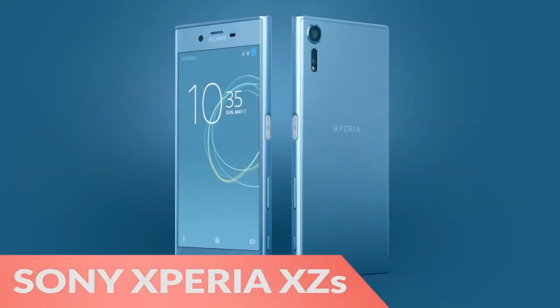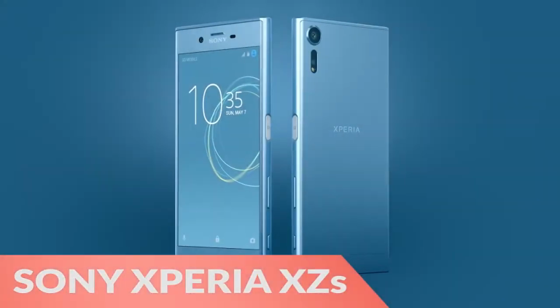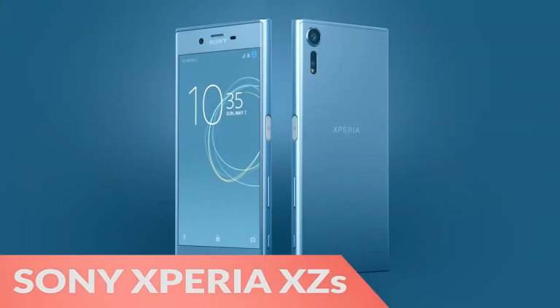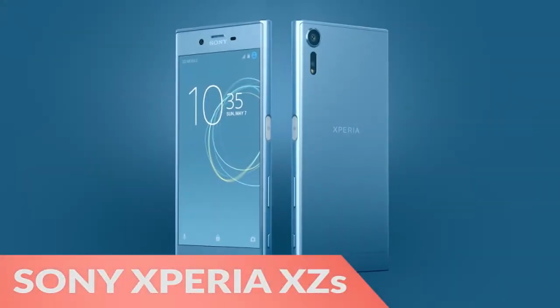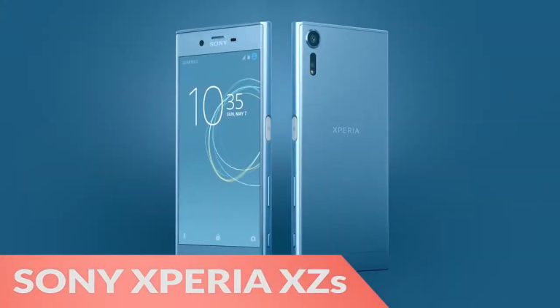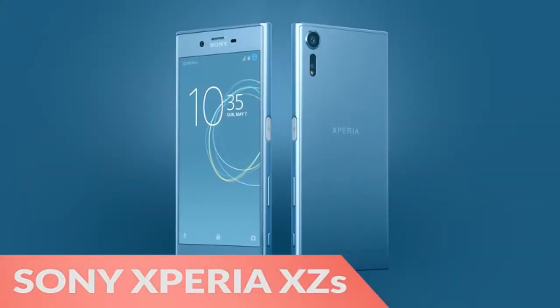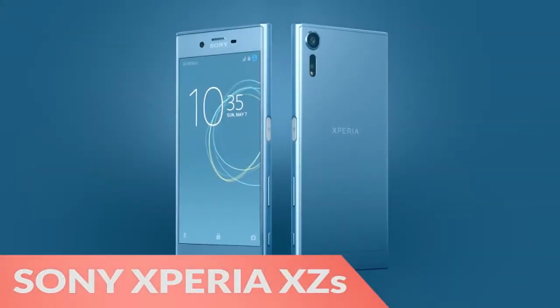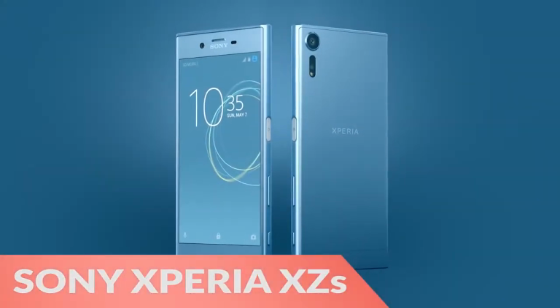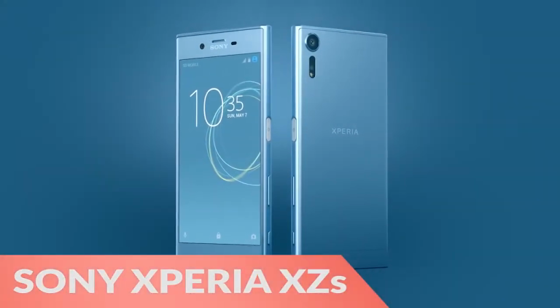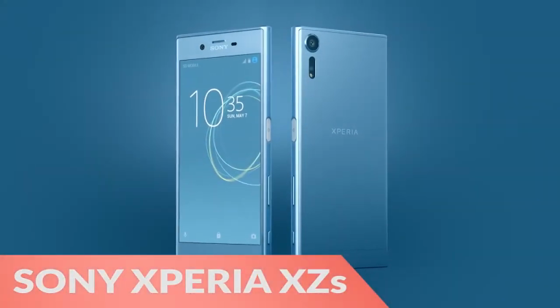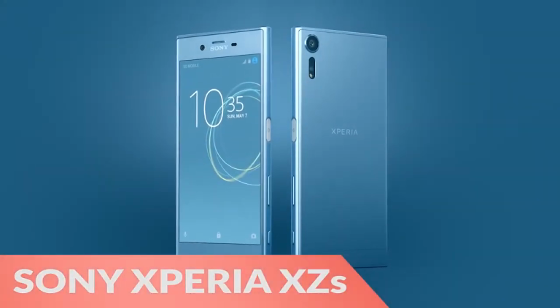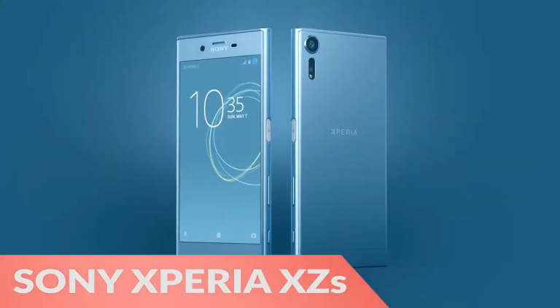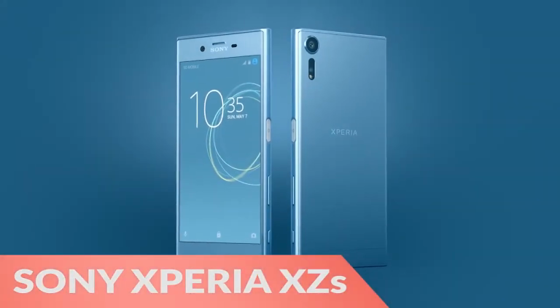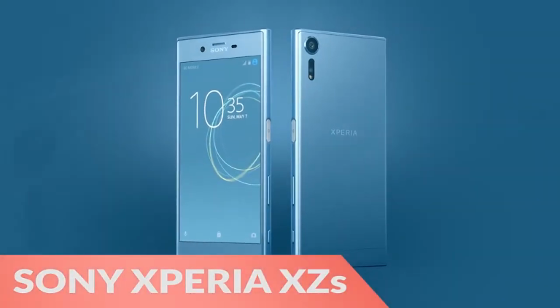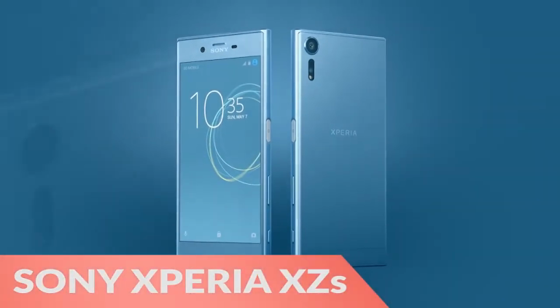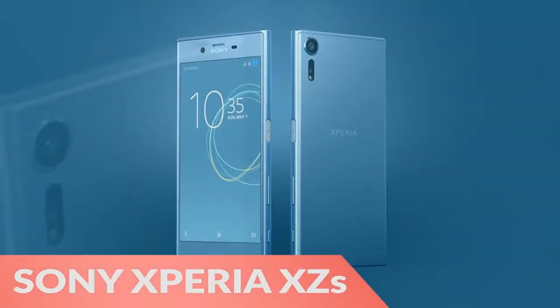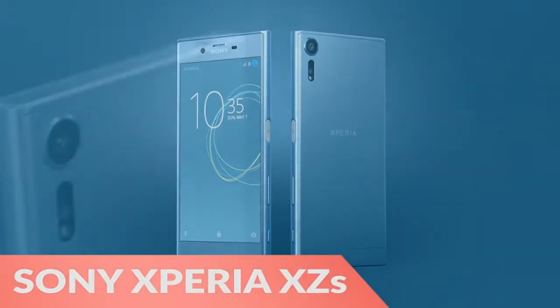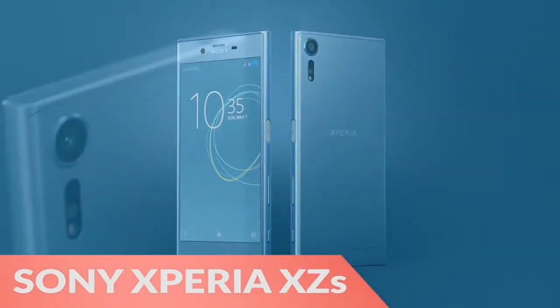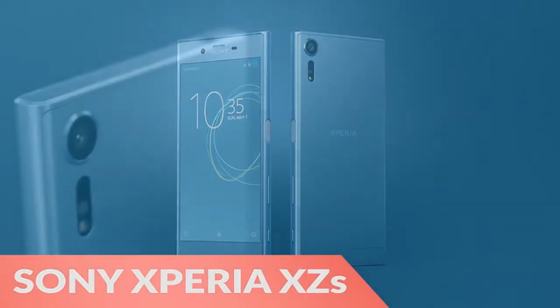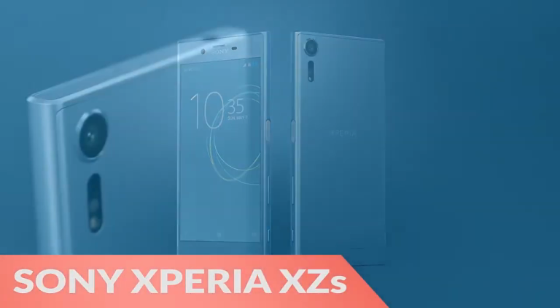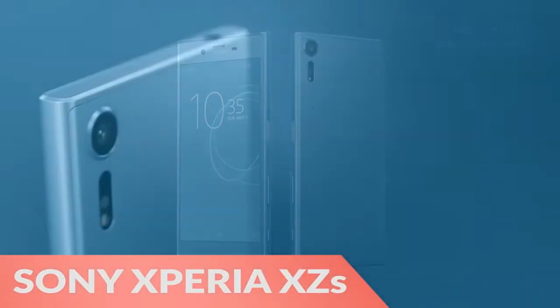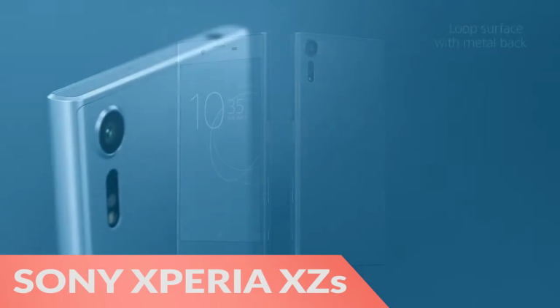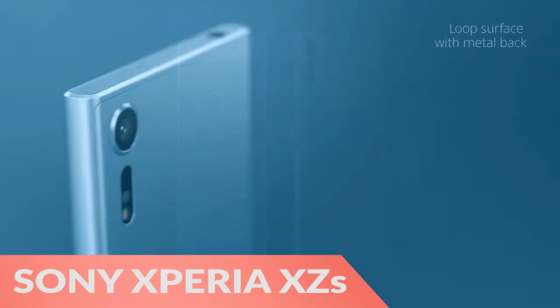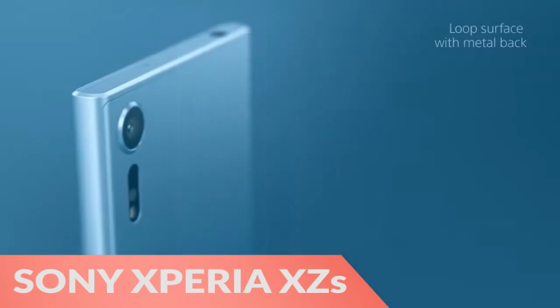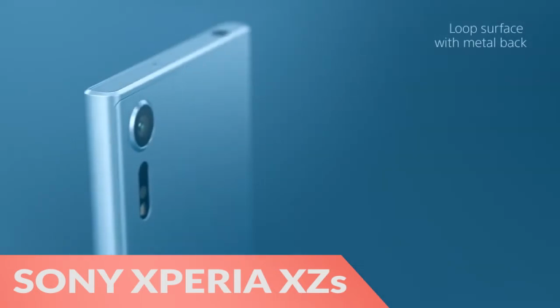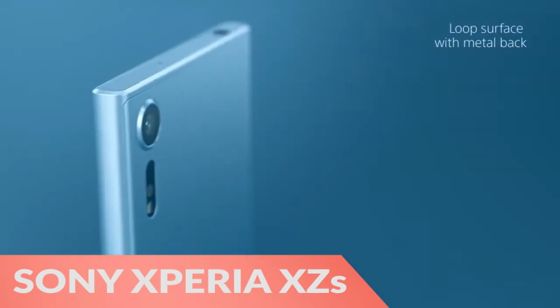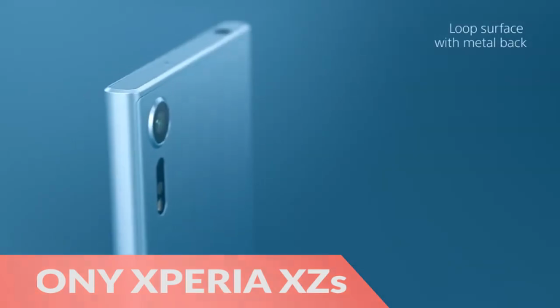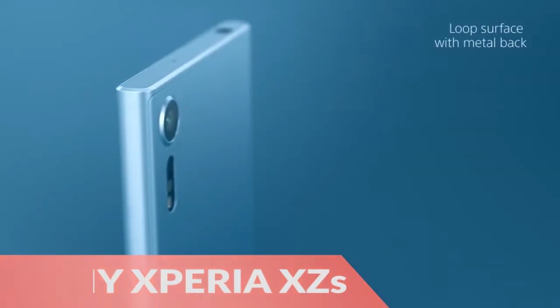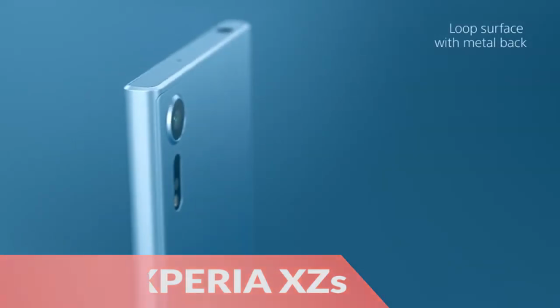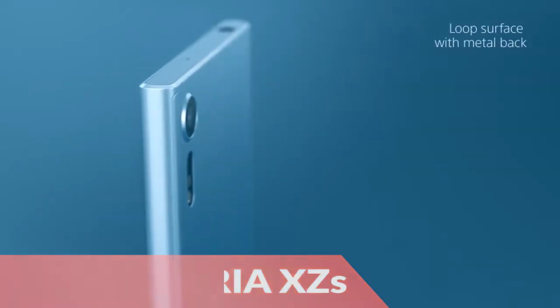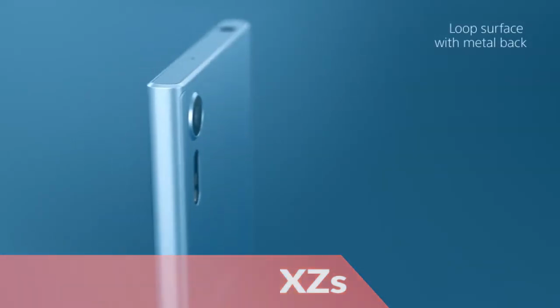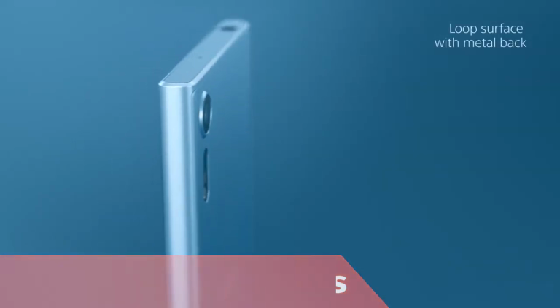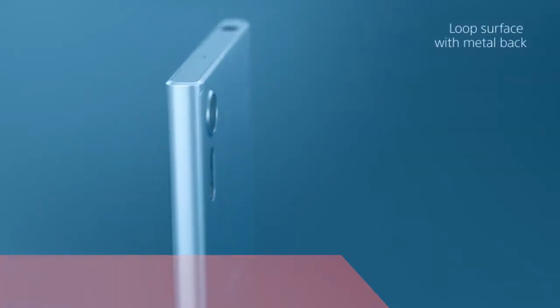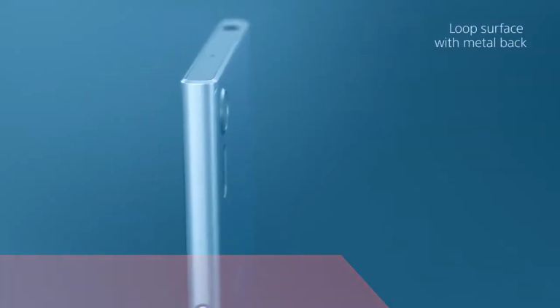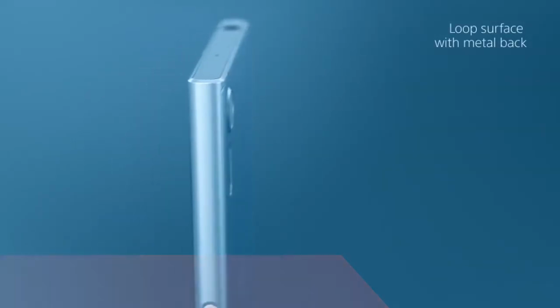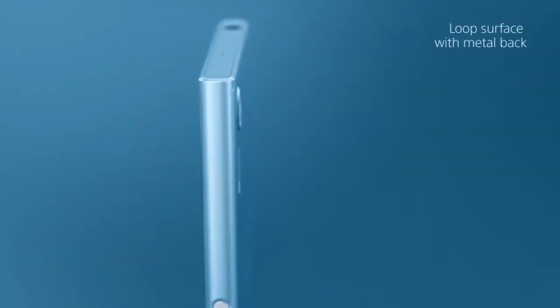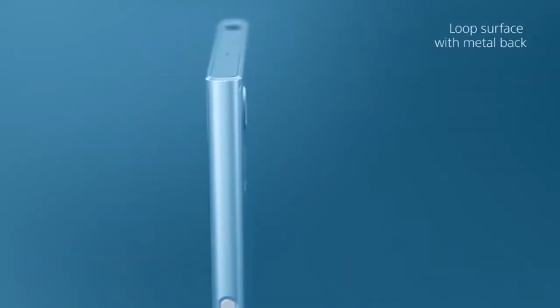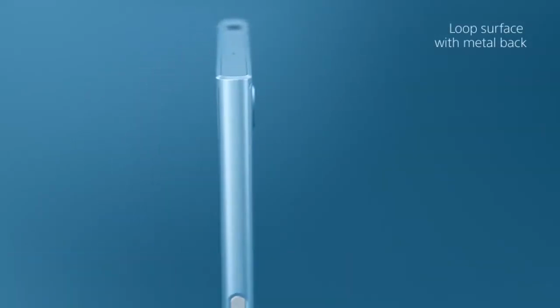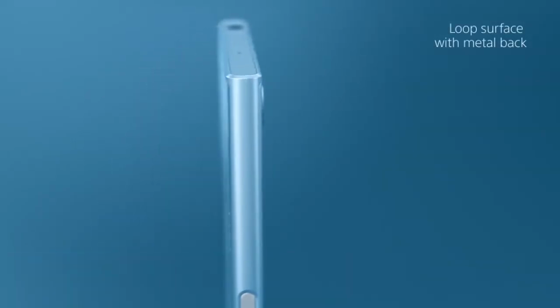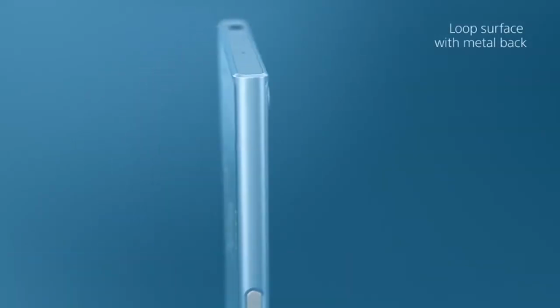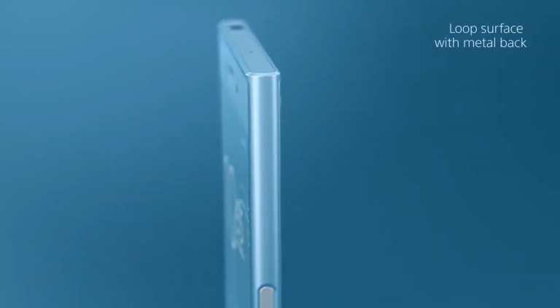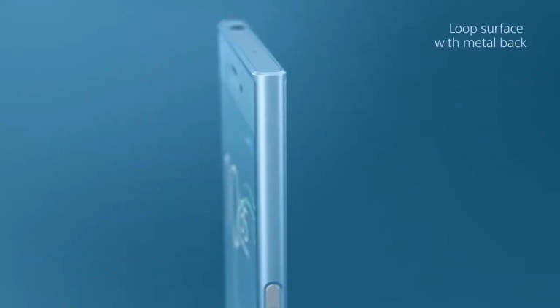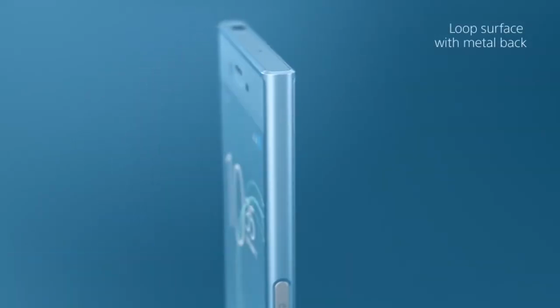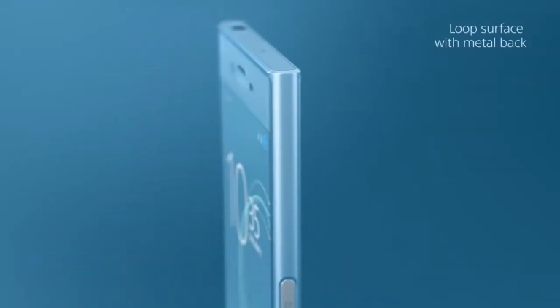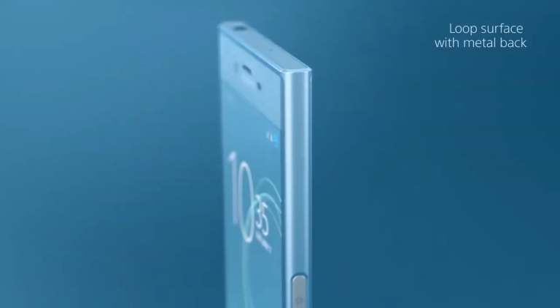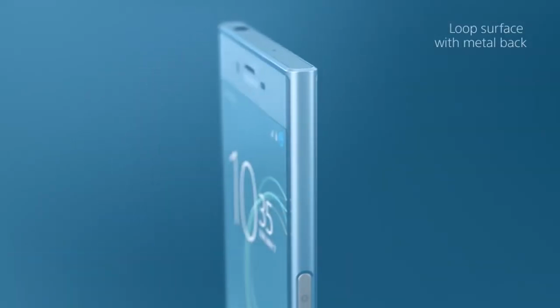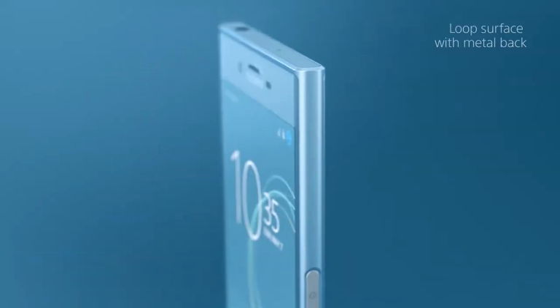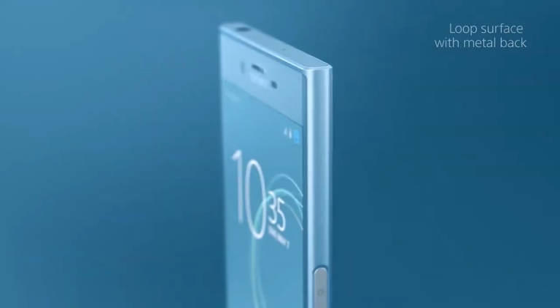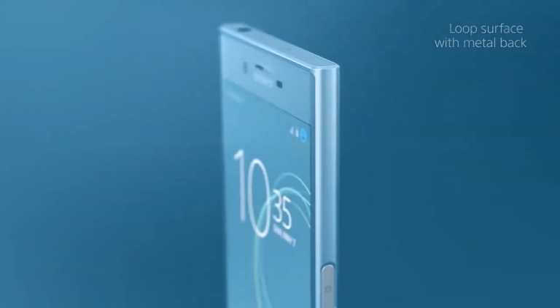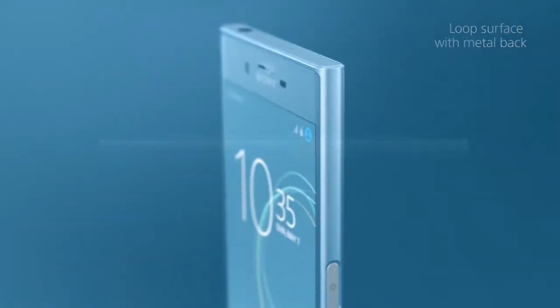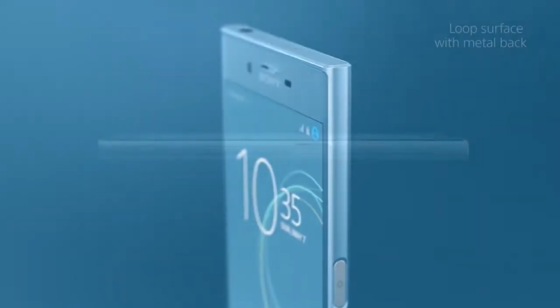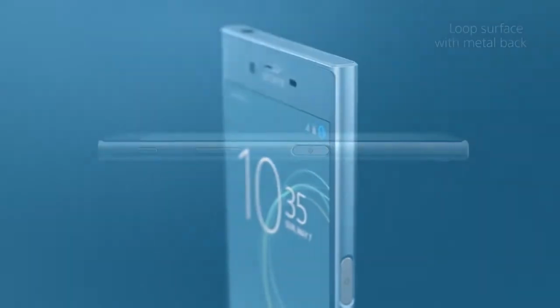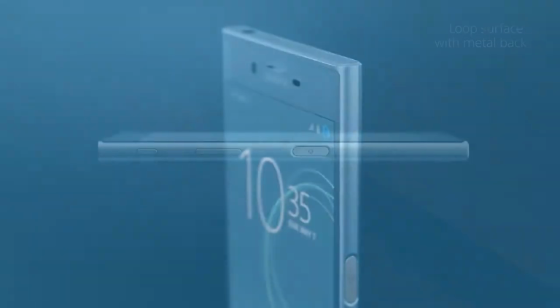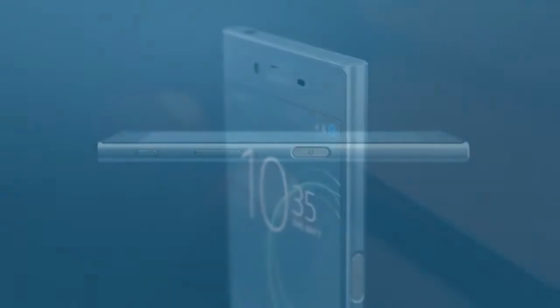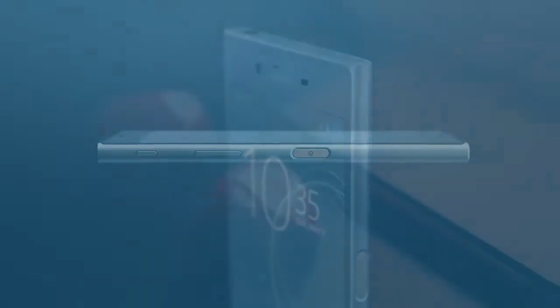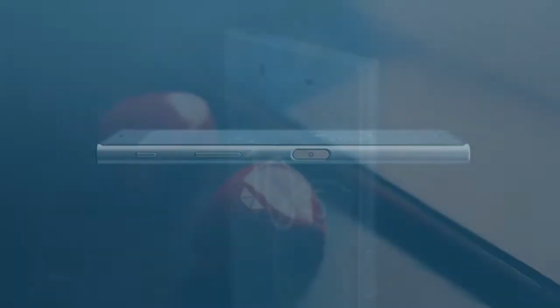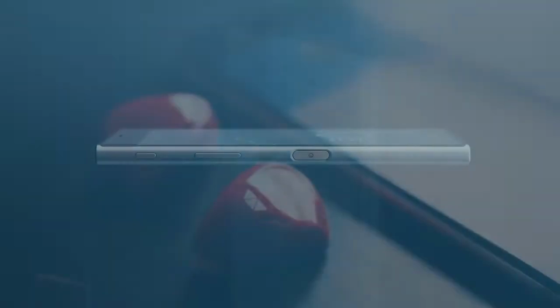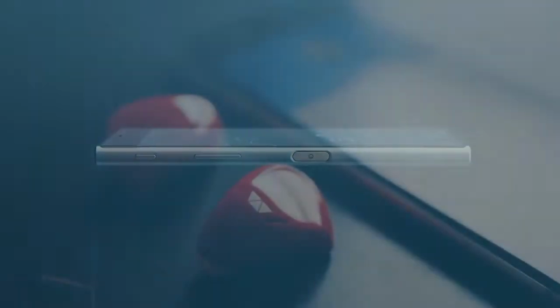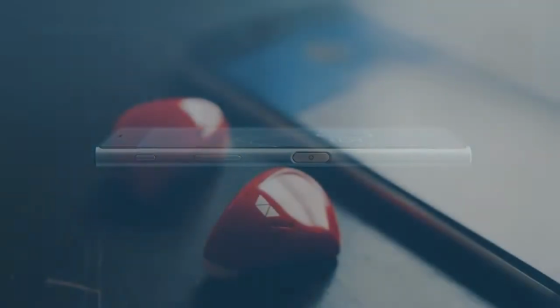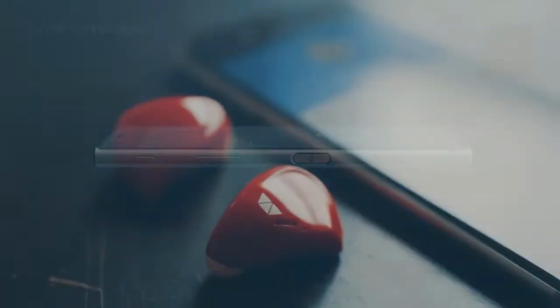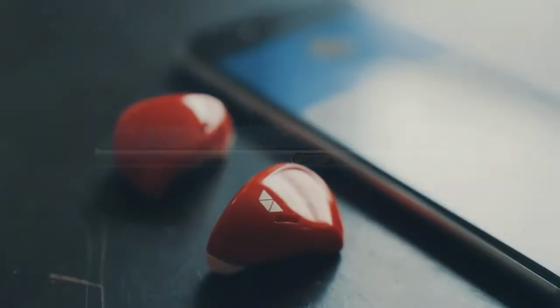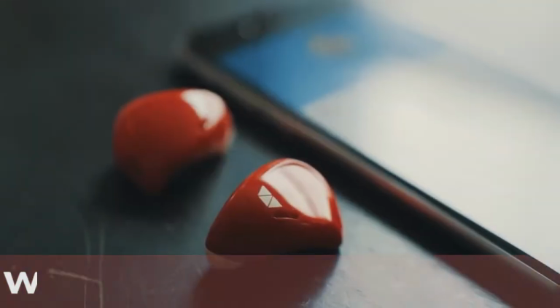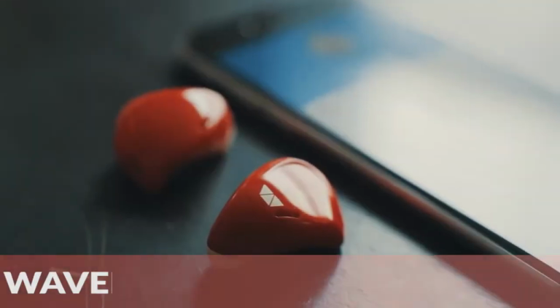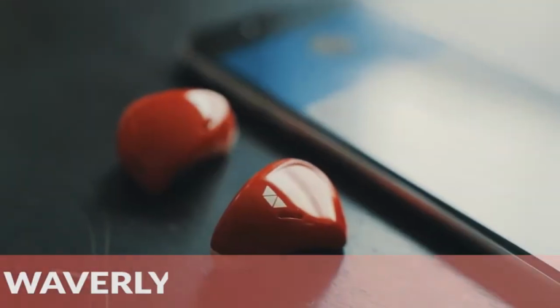Next, the Sony Xperia XZ-S can film in slow motion with 960 frames per second.